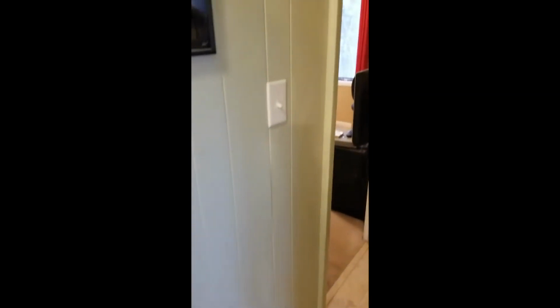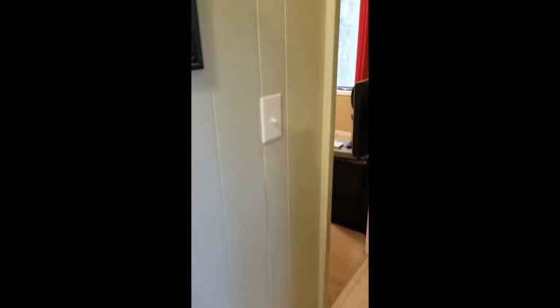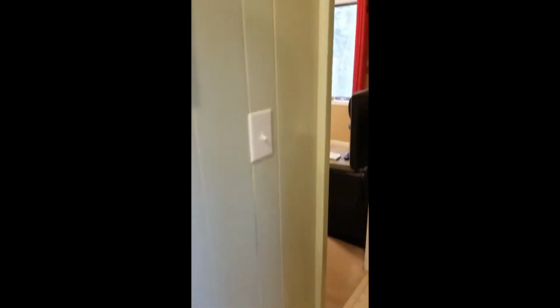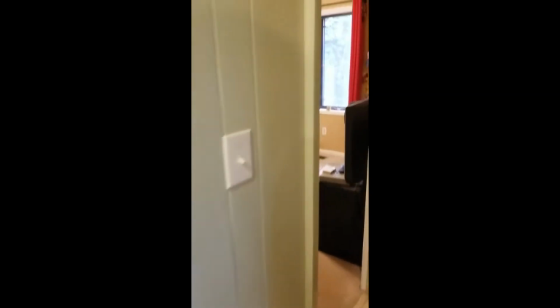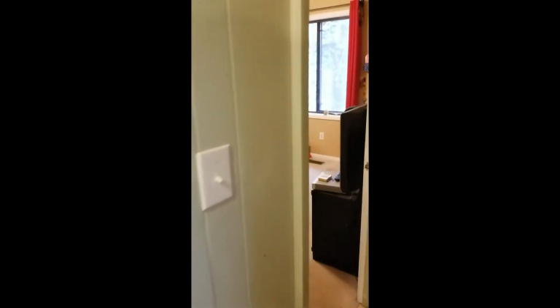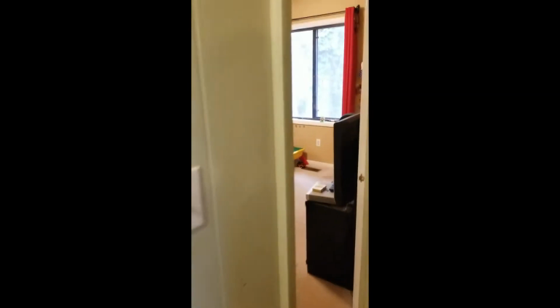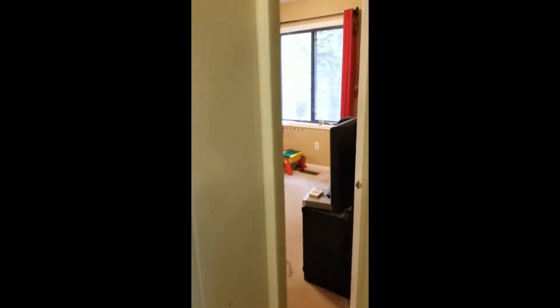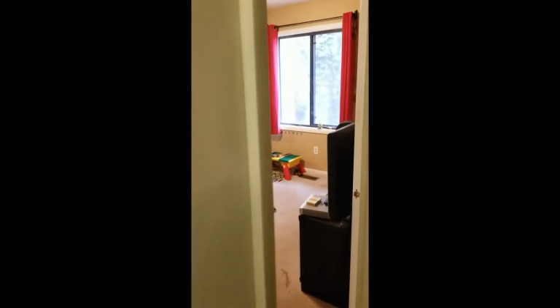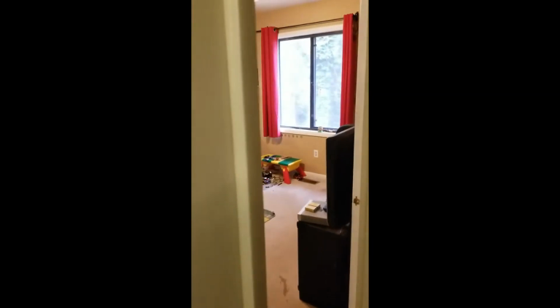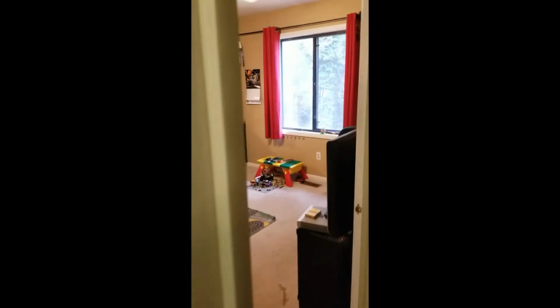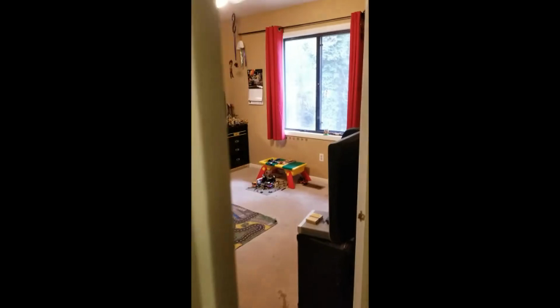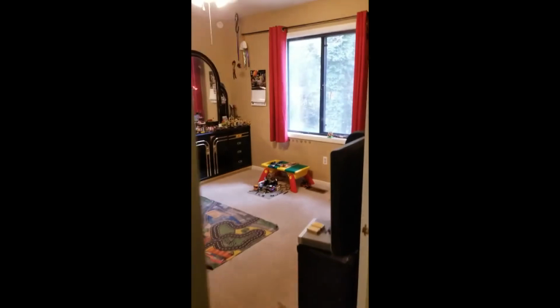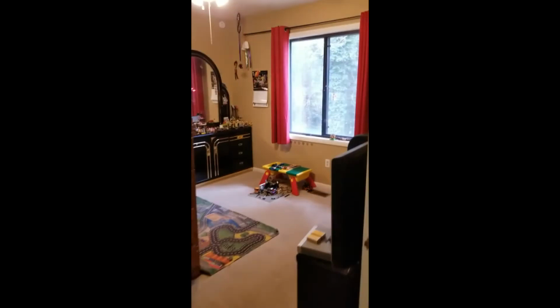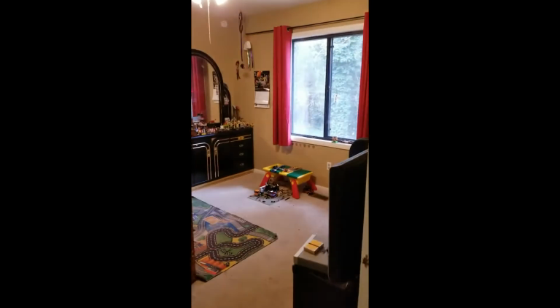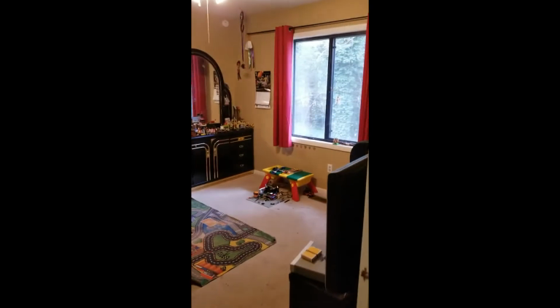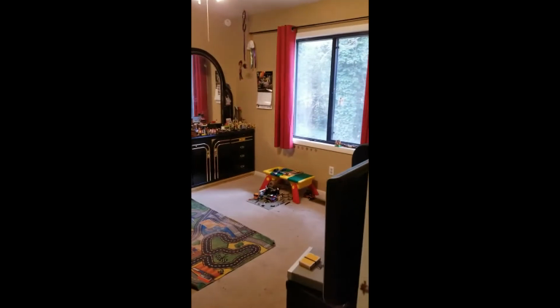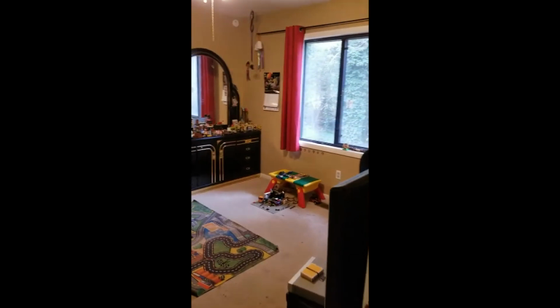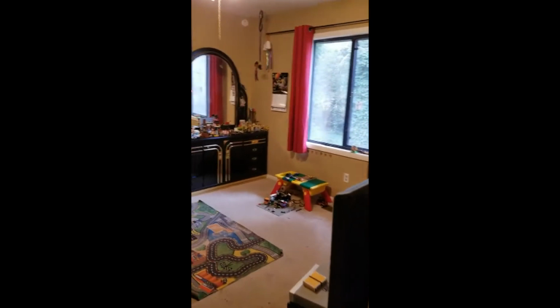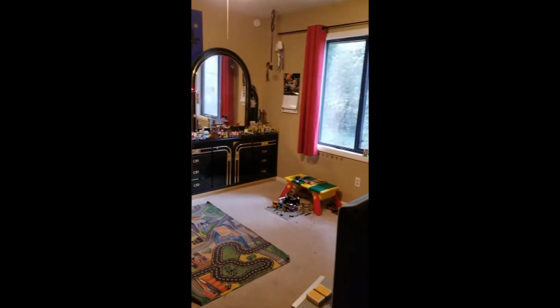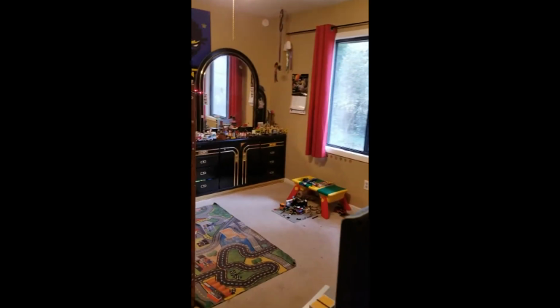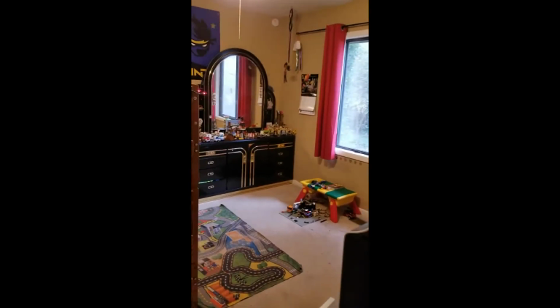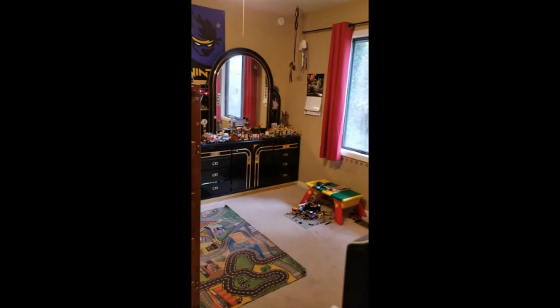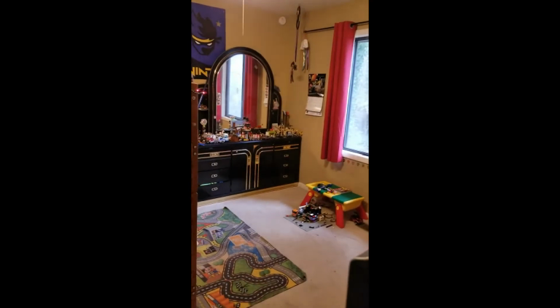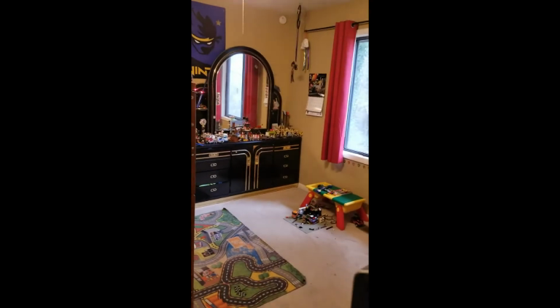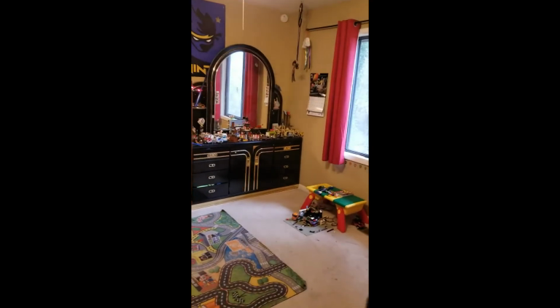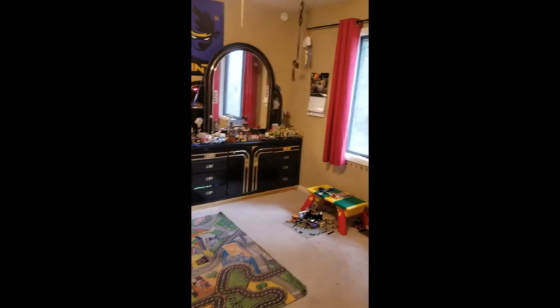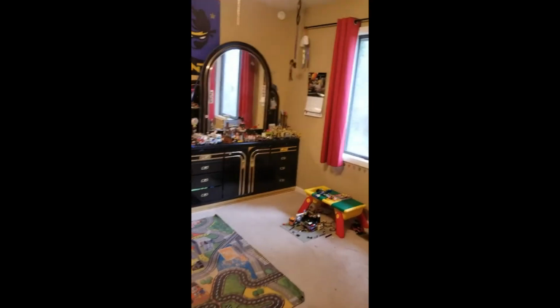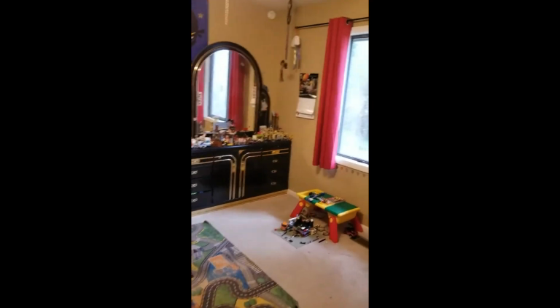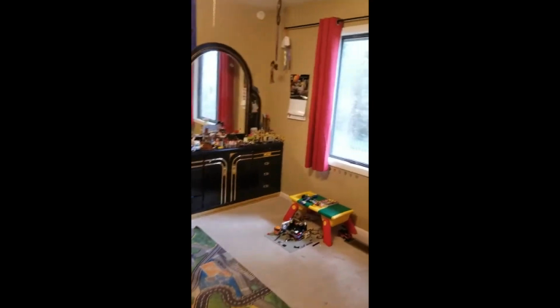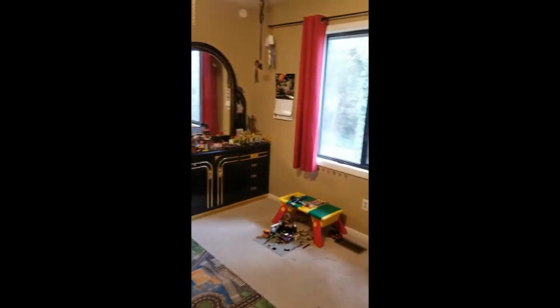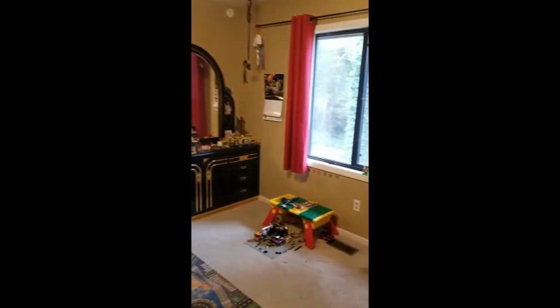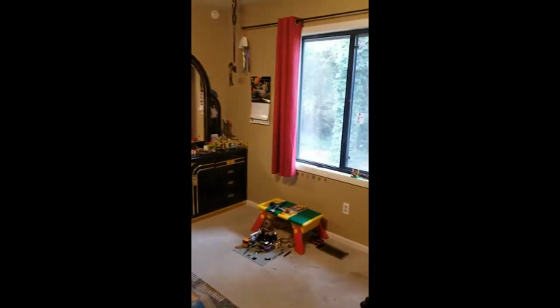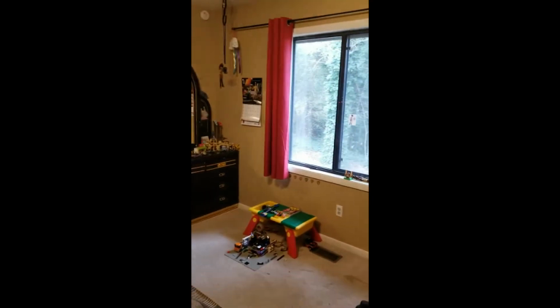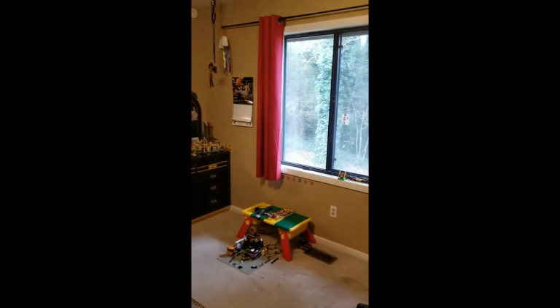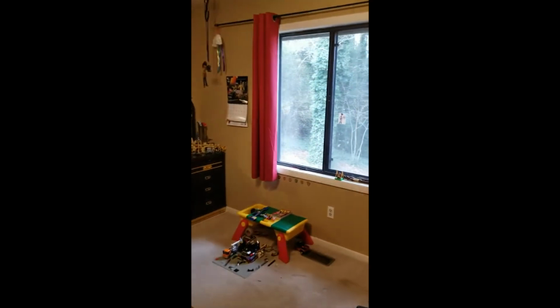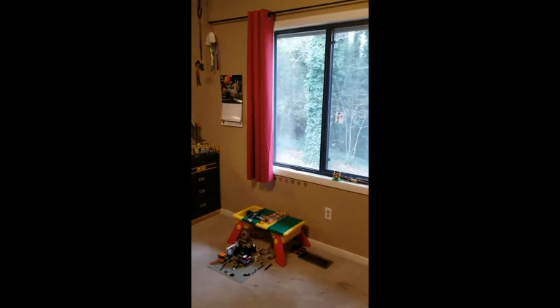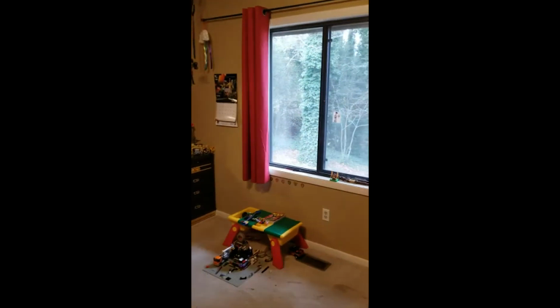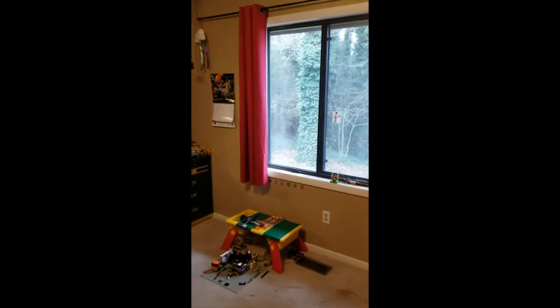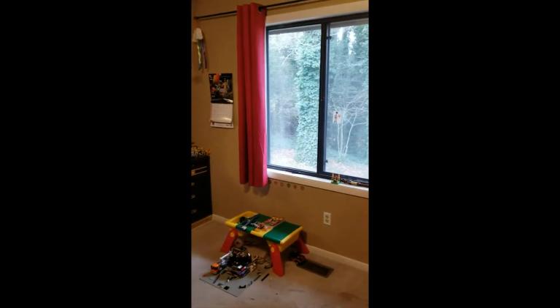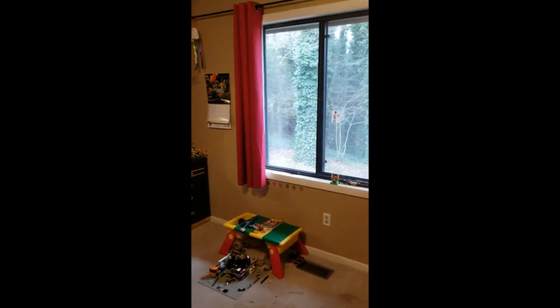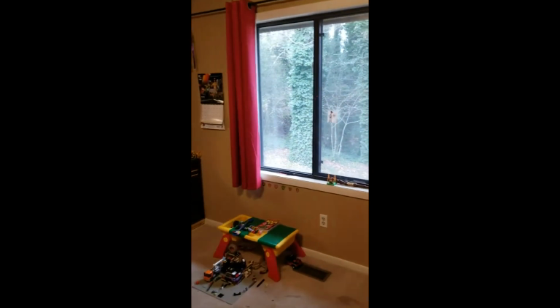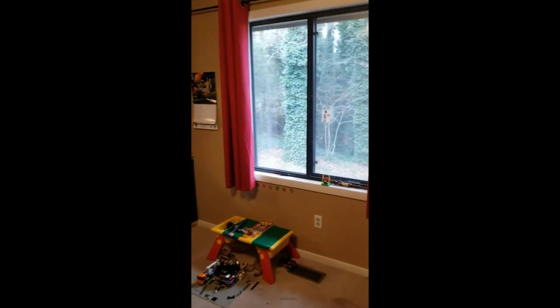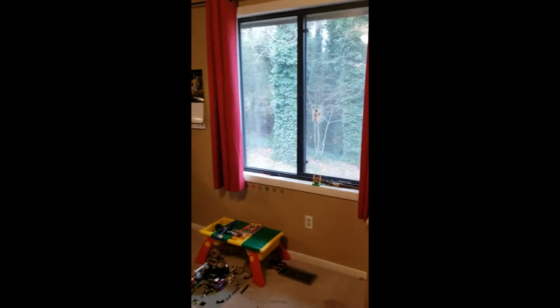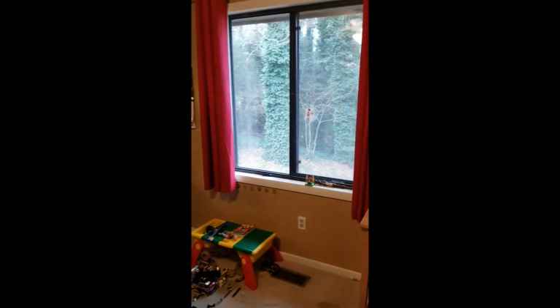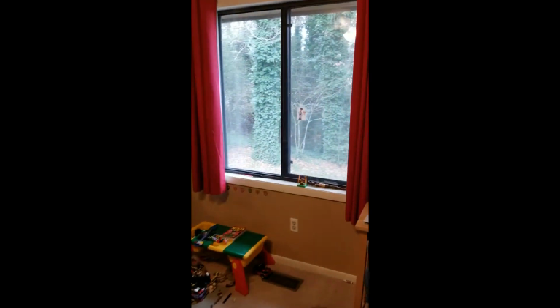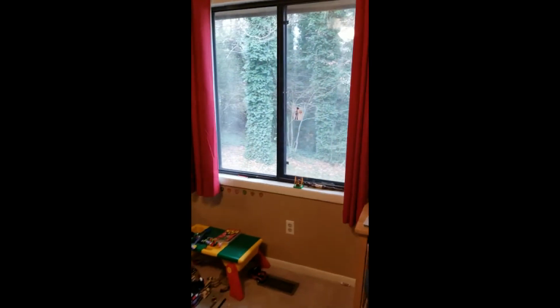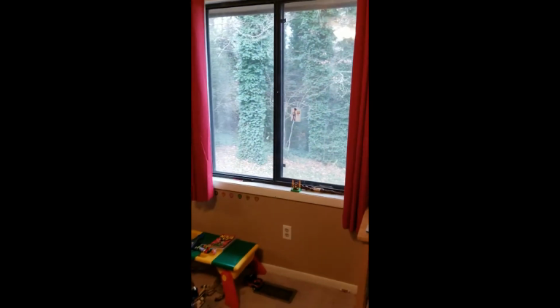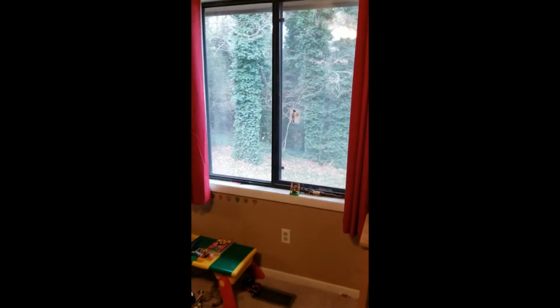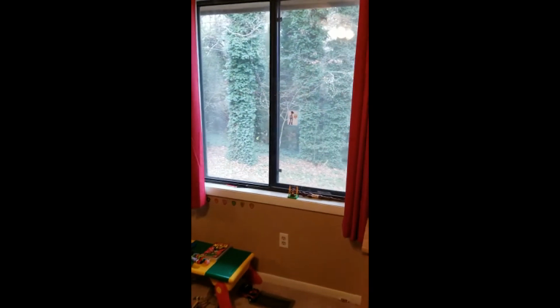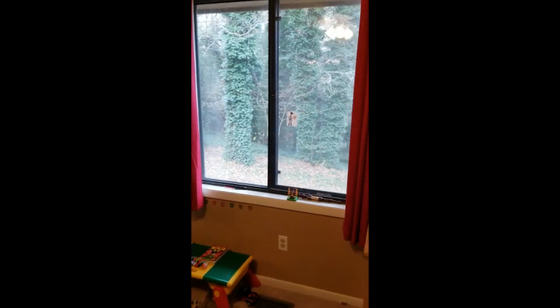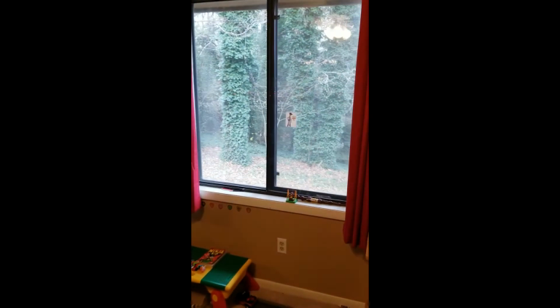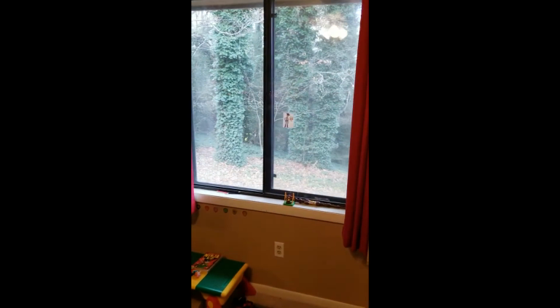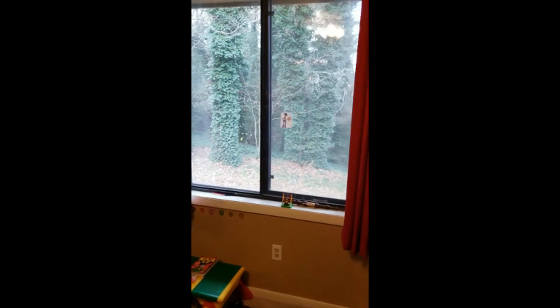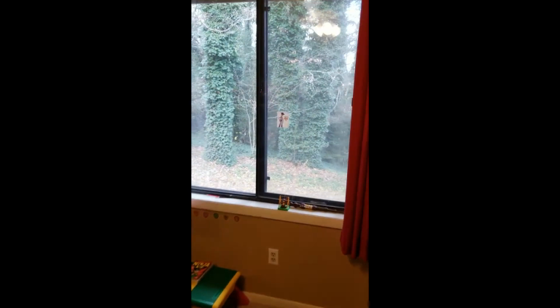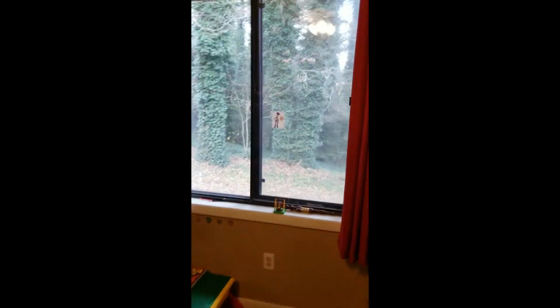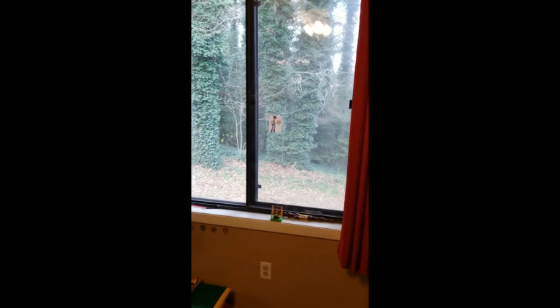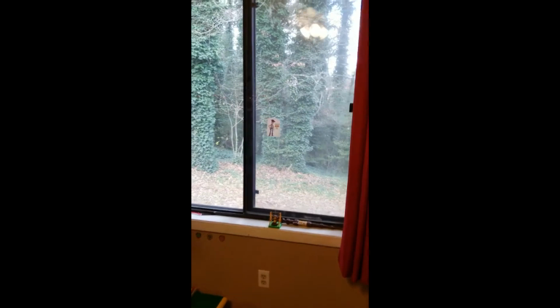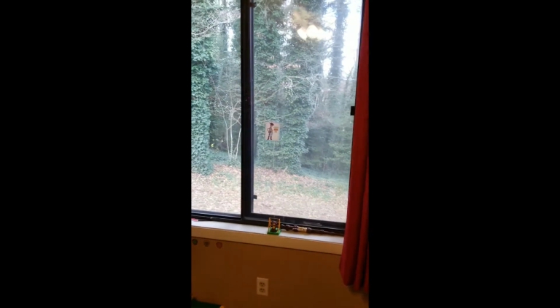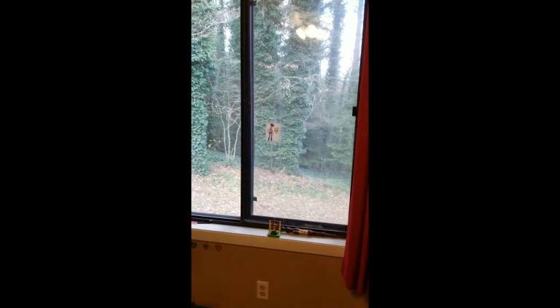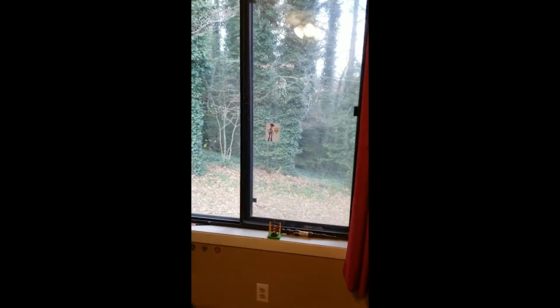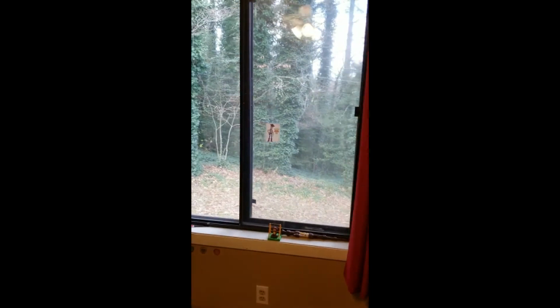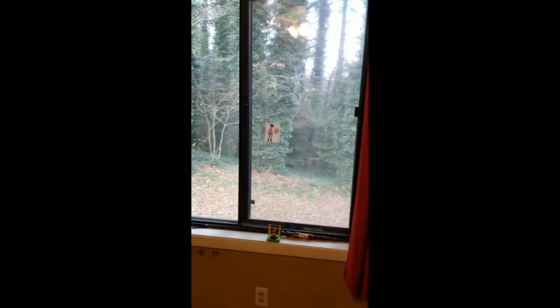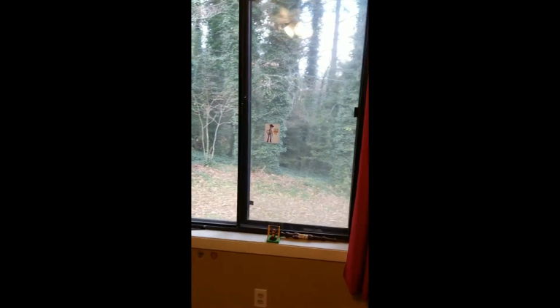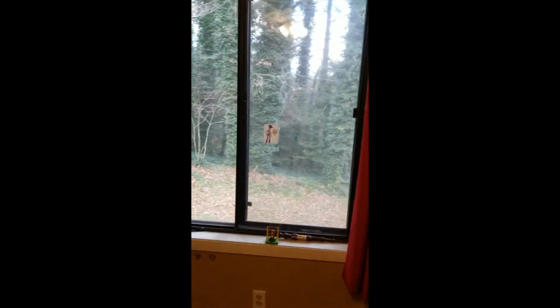Here is another bedroom. This window looks out the opposite end of the house from where I came in.